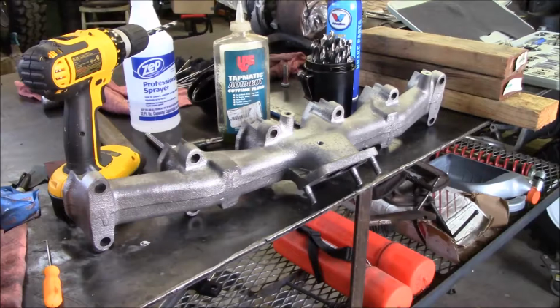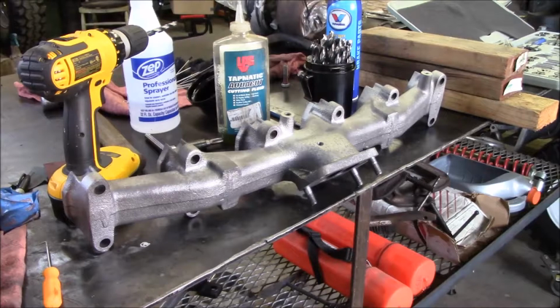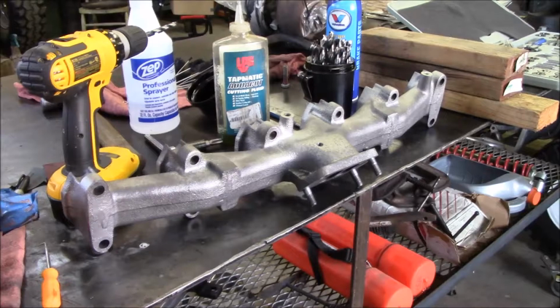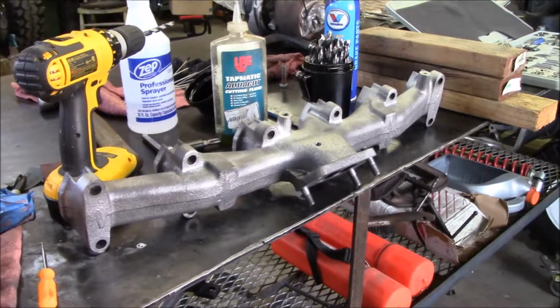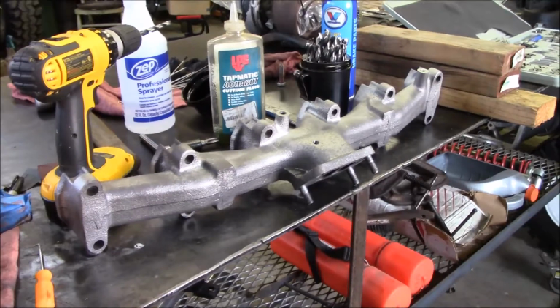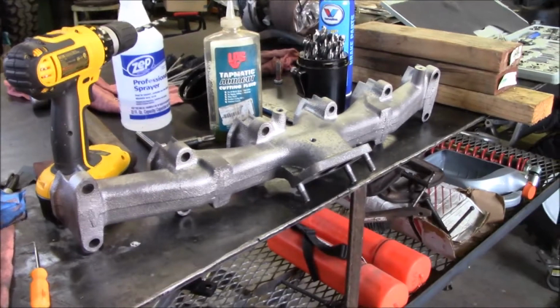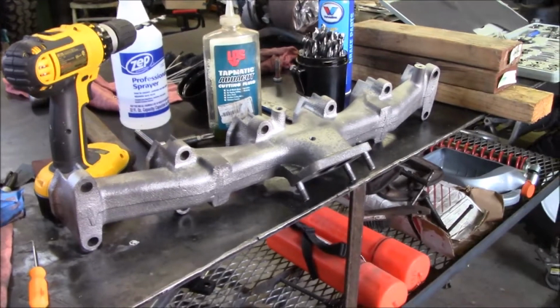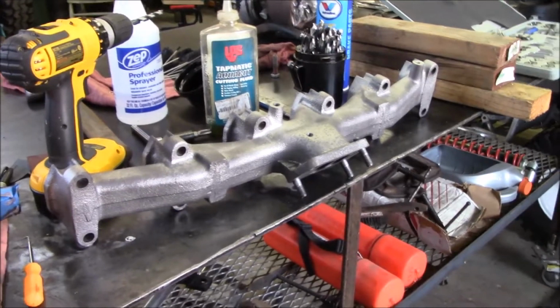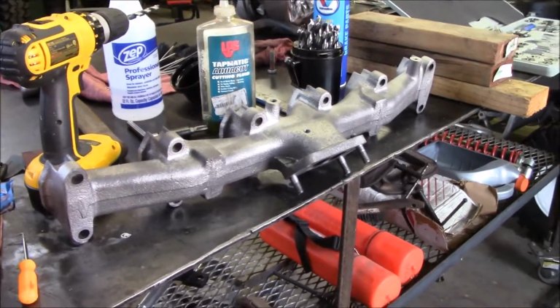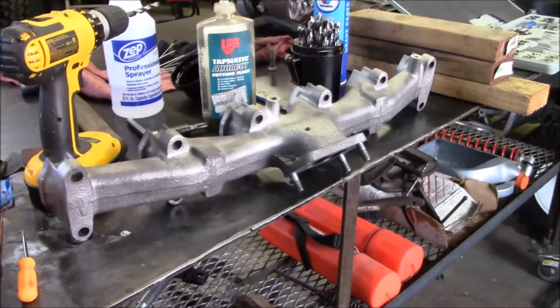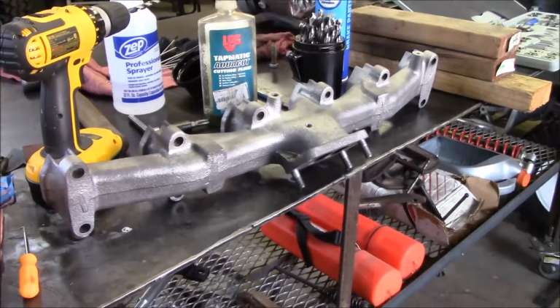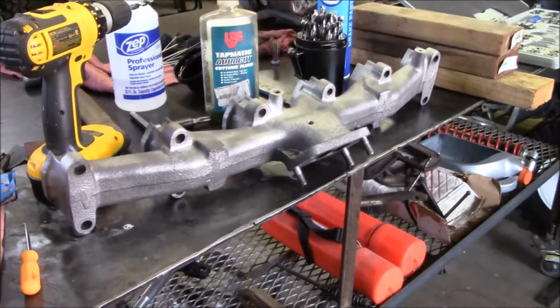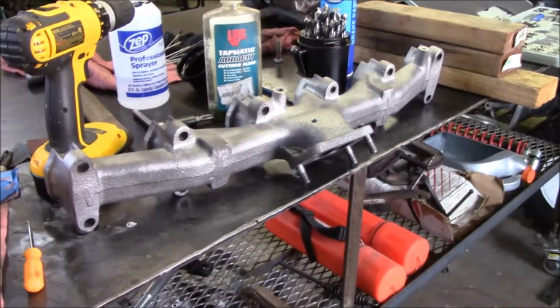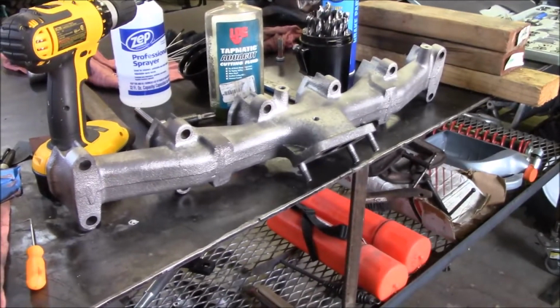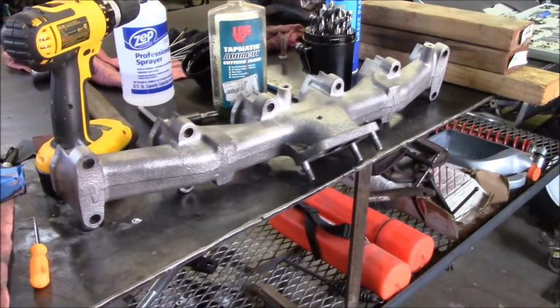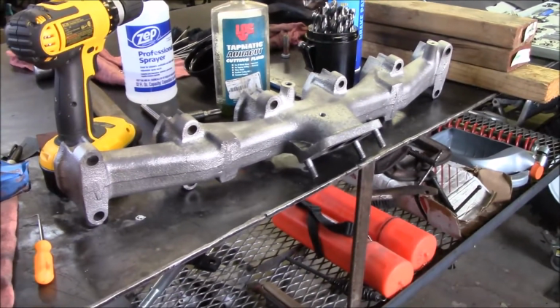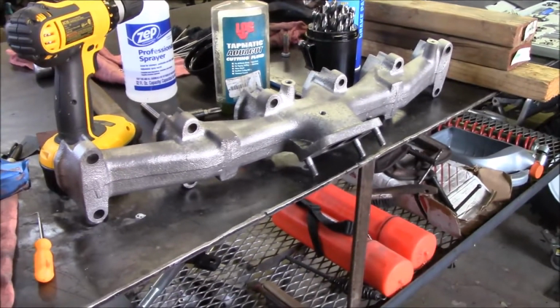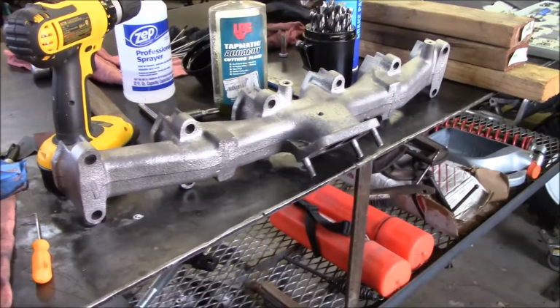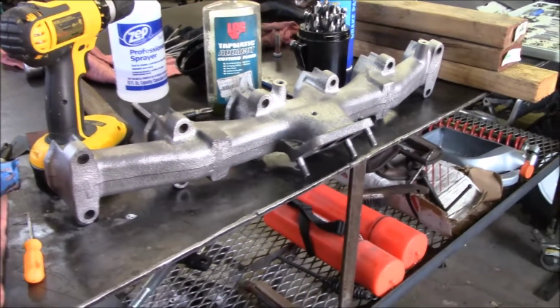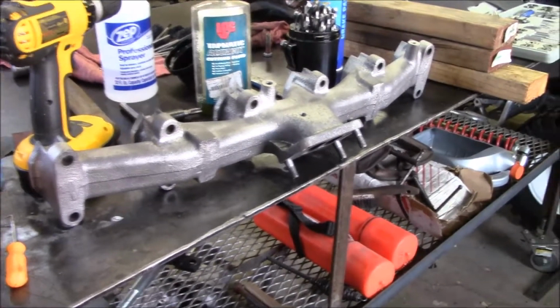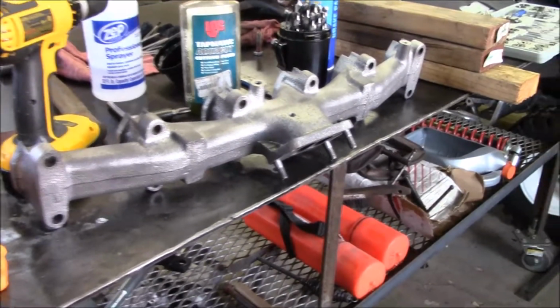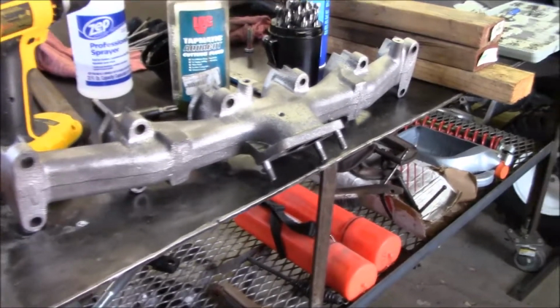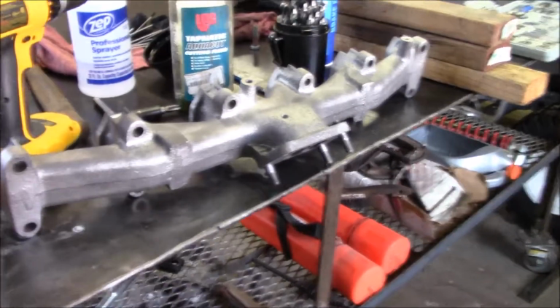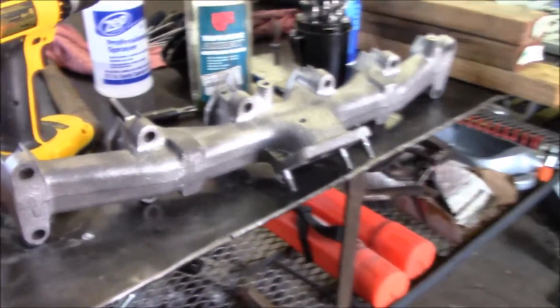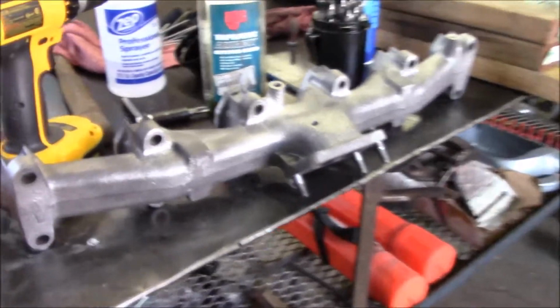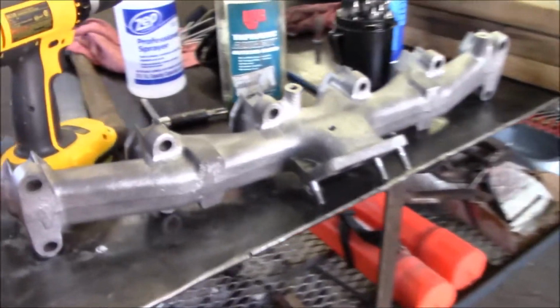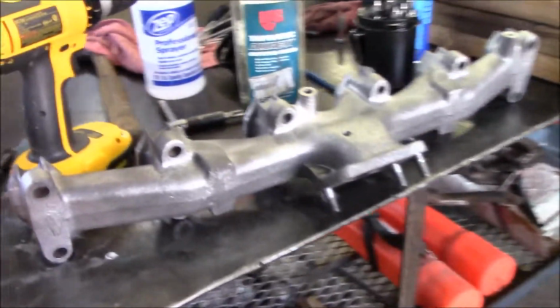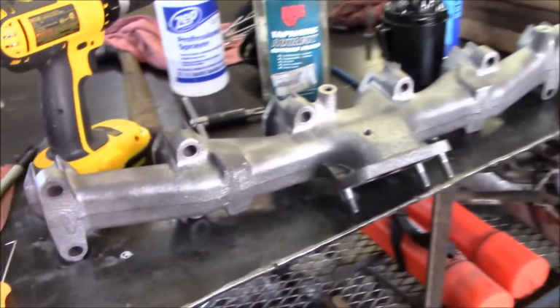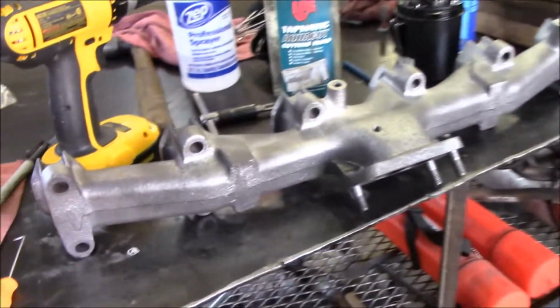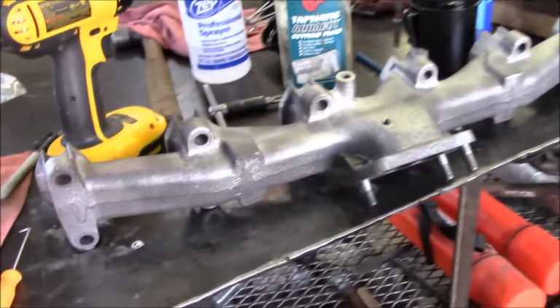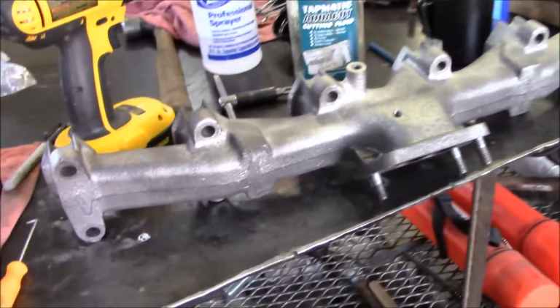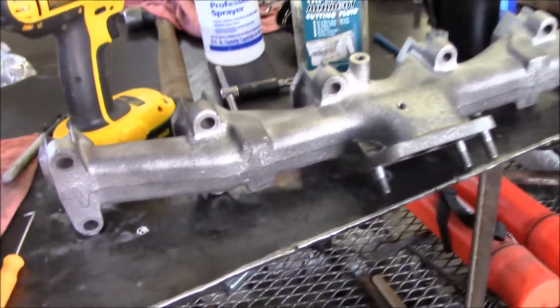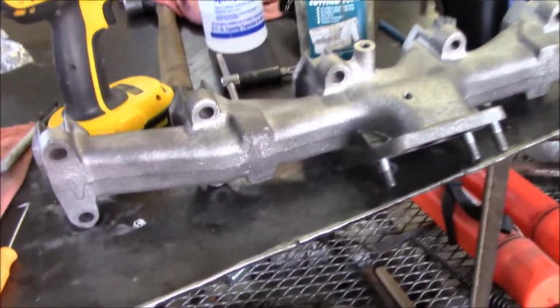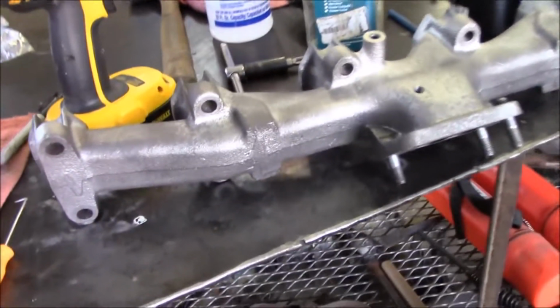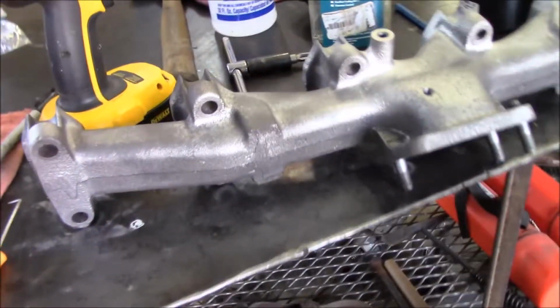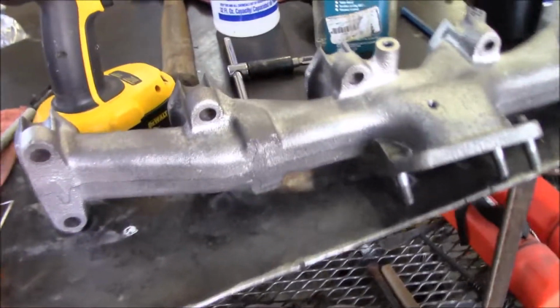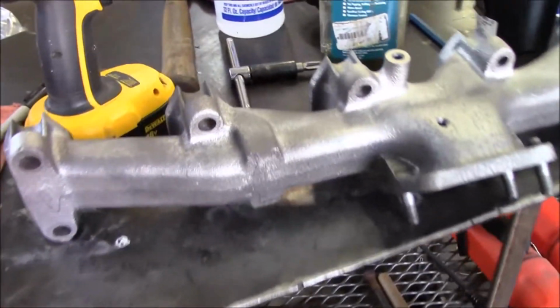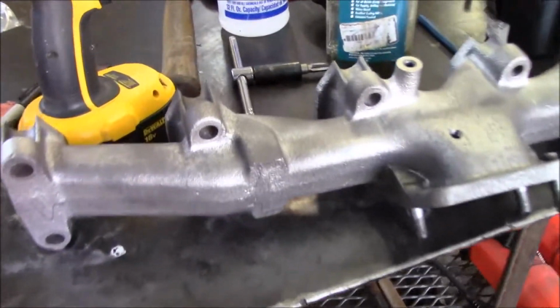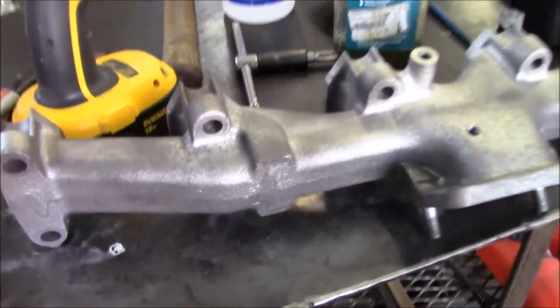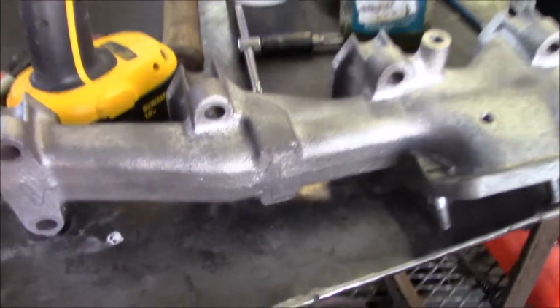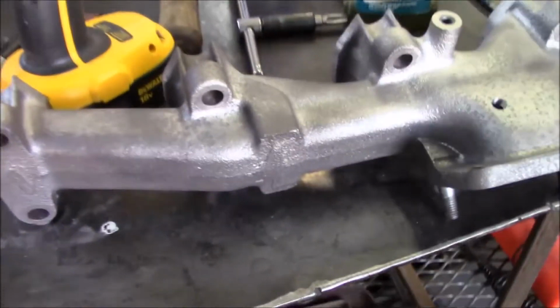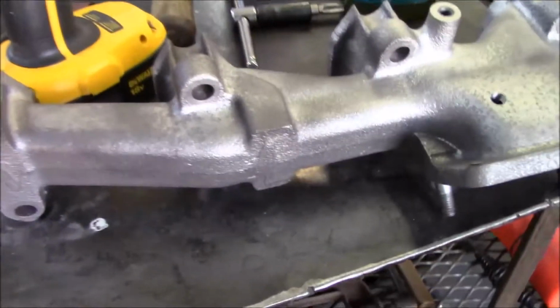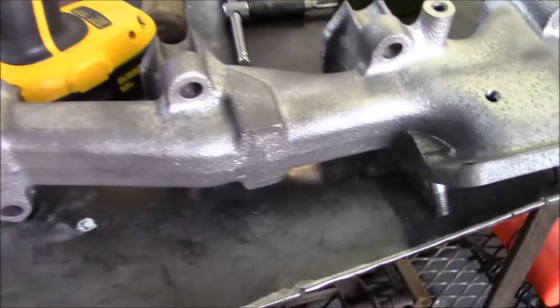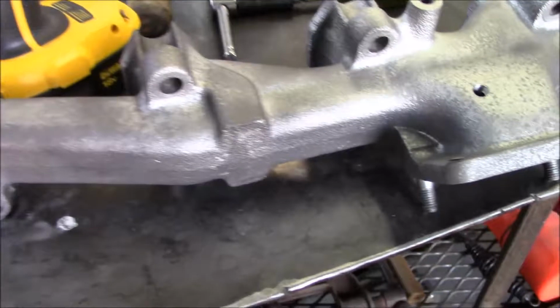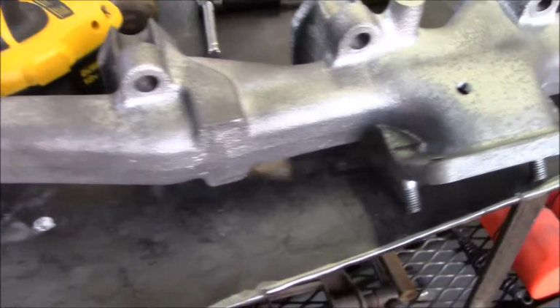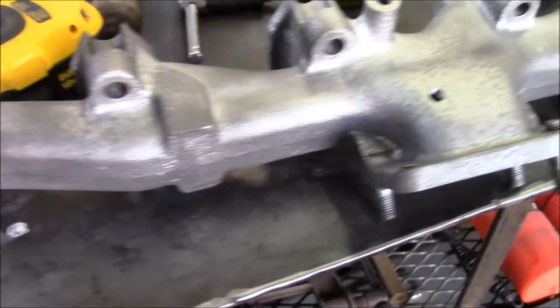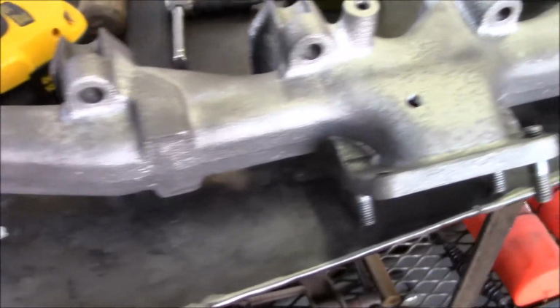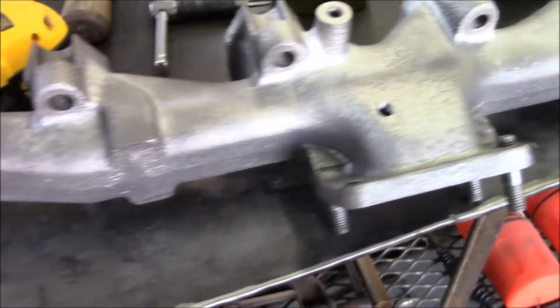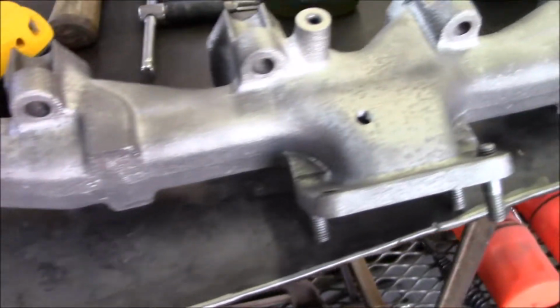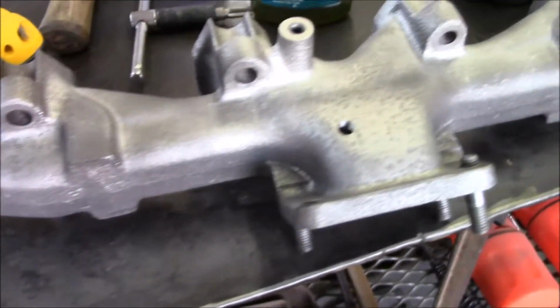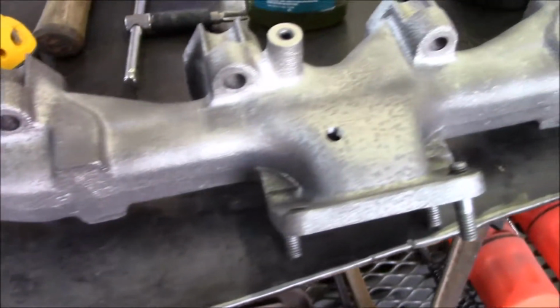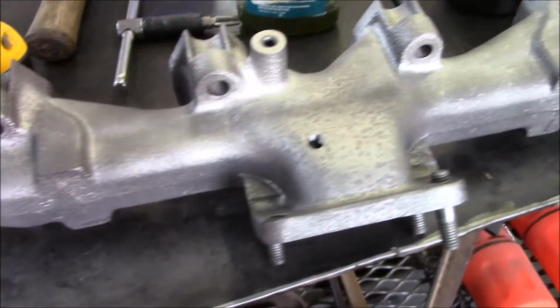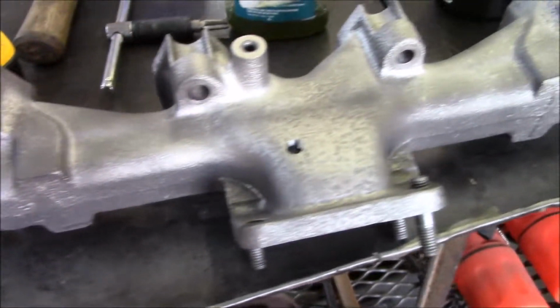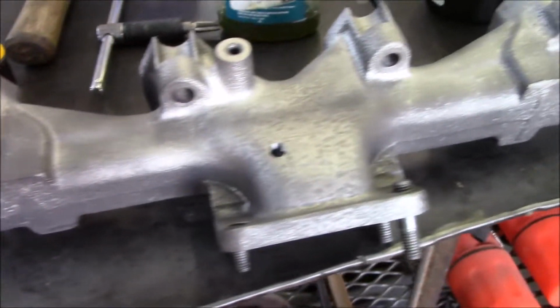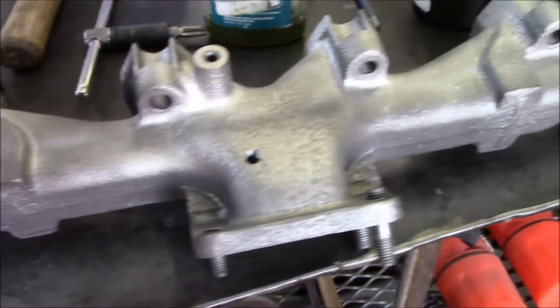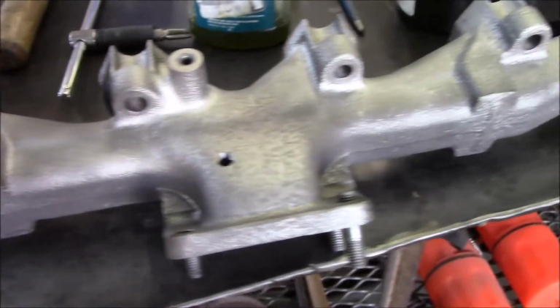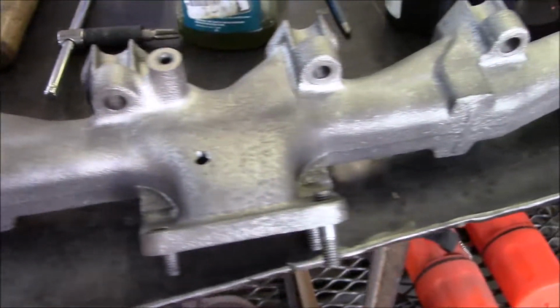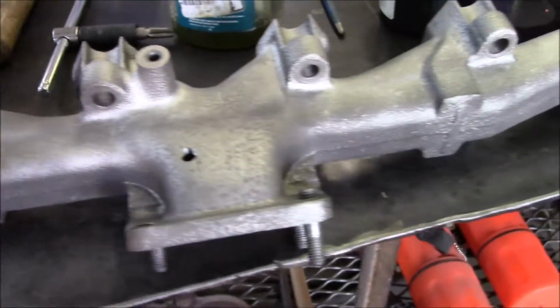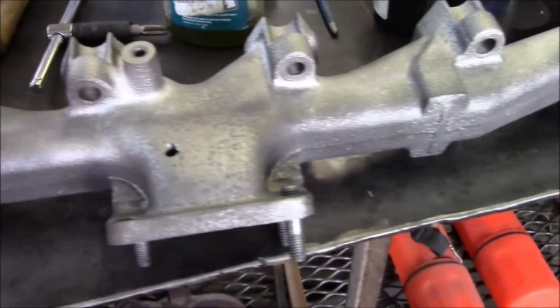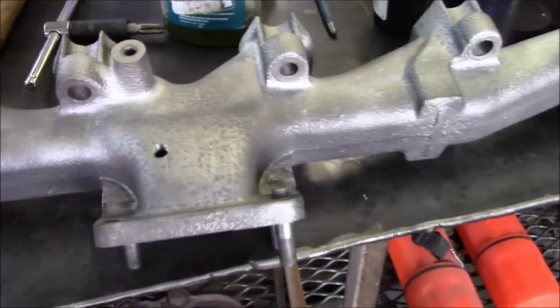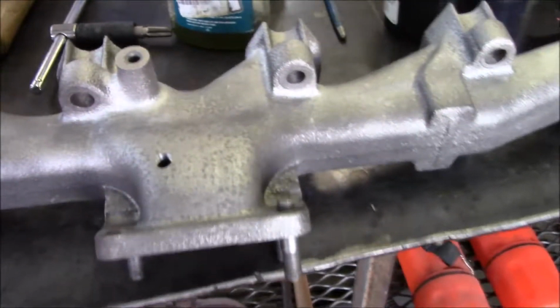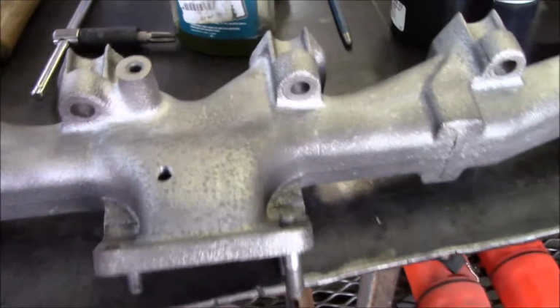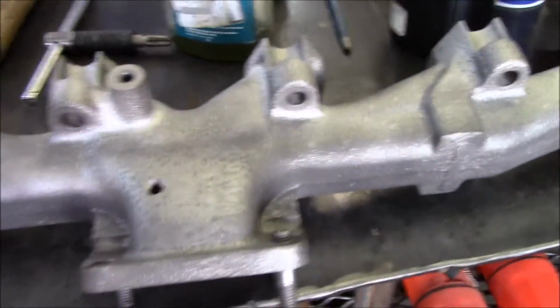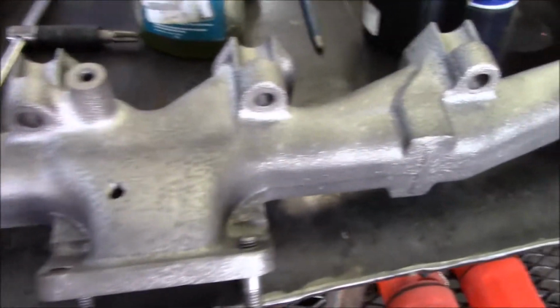This might not look too familiar, but it is the exhaust manifold off the truck. I went and sandblasted it, and it turned out pretty good.